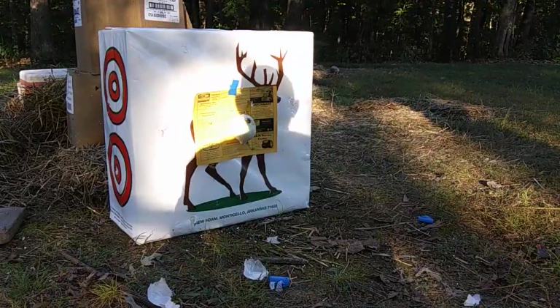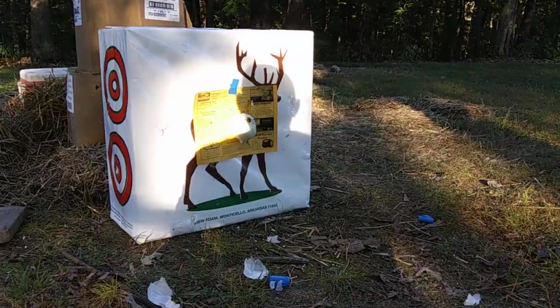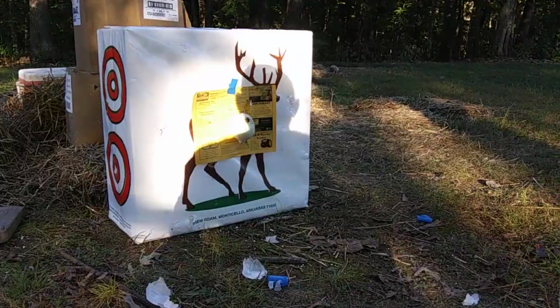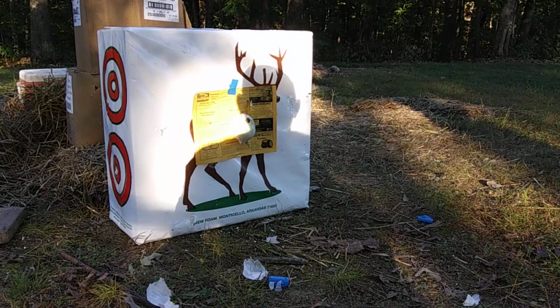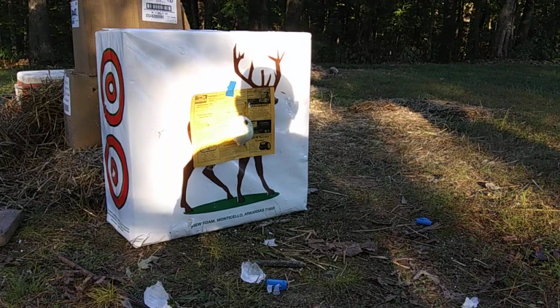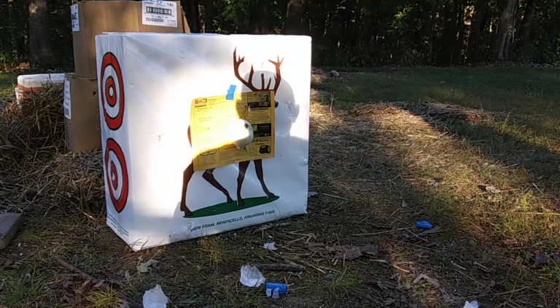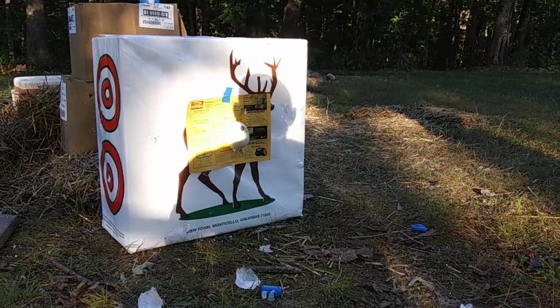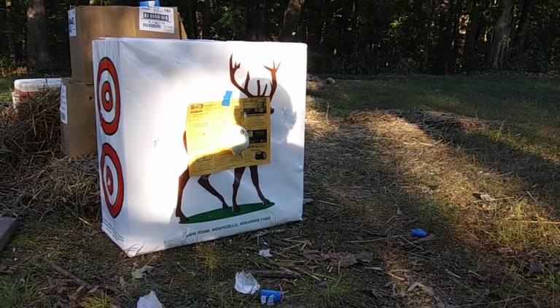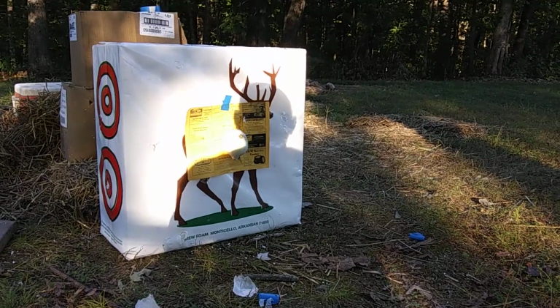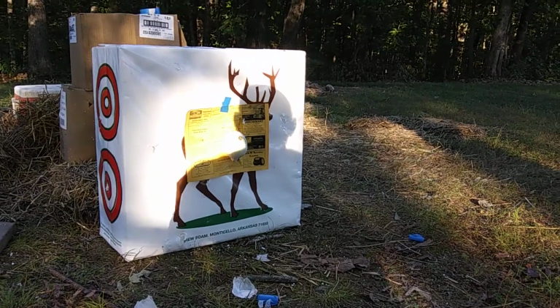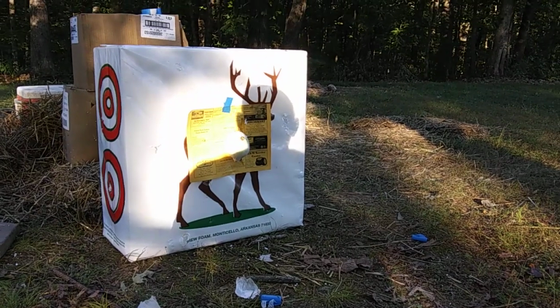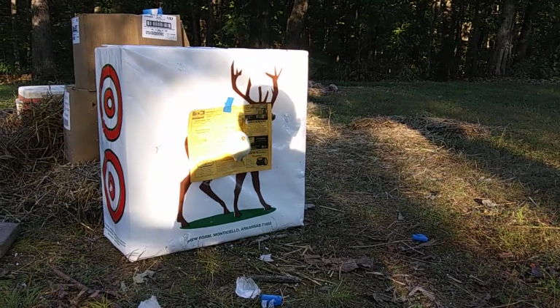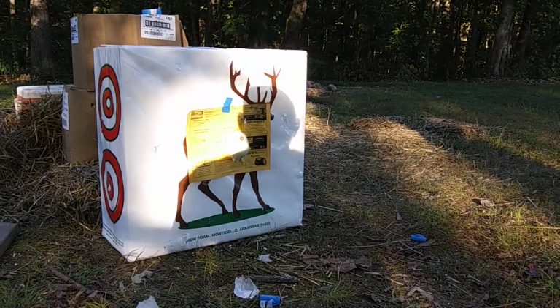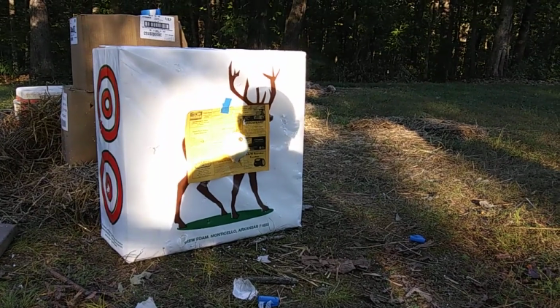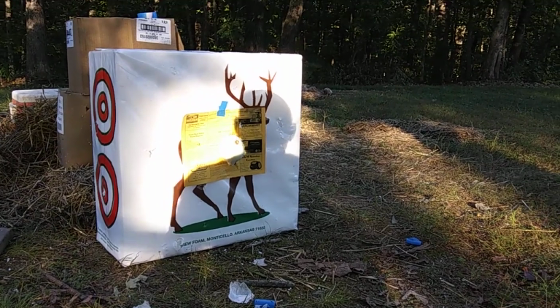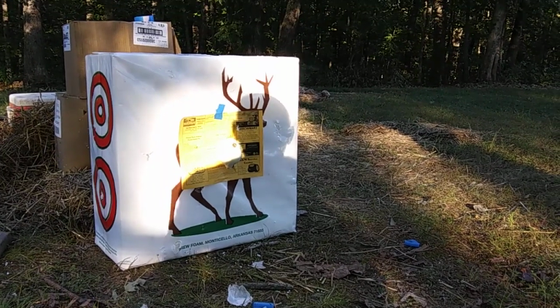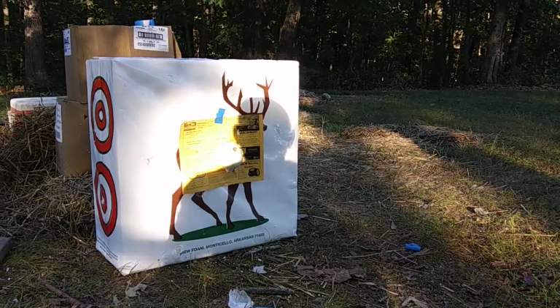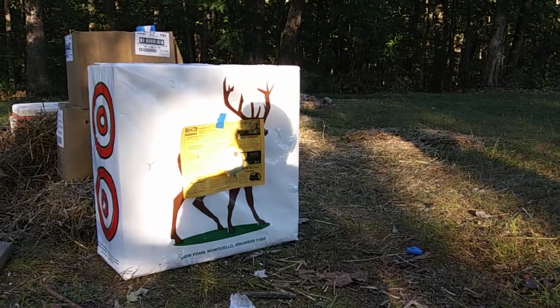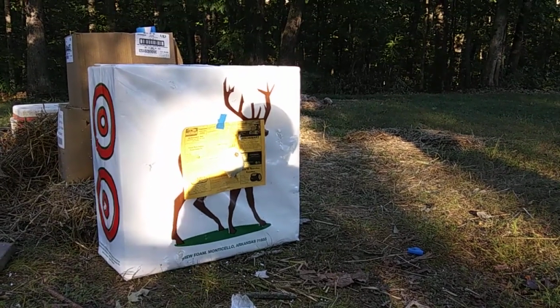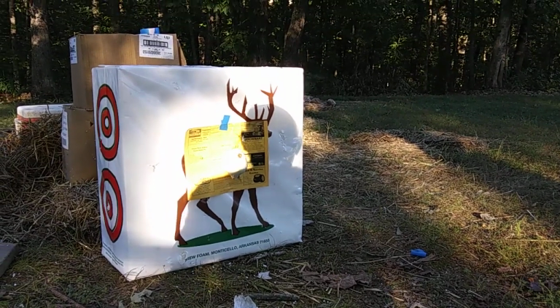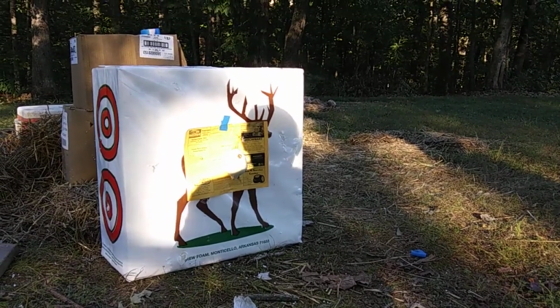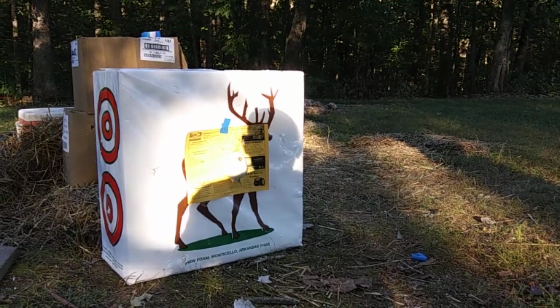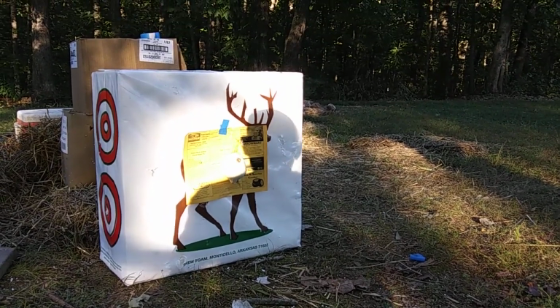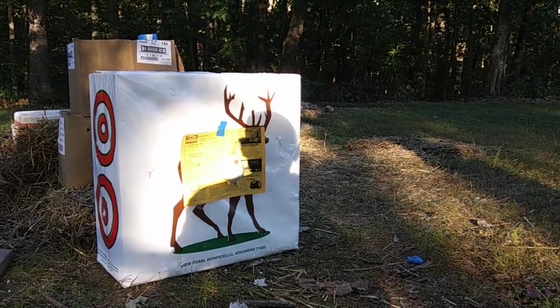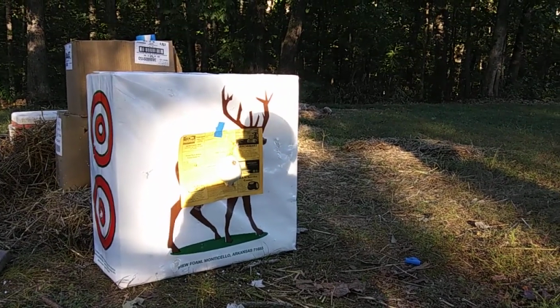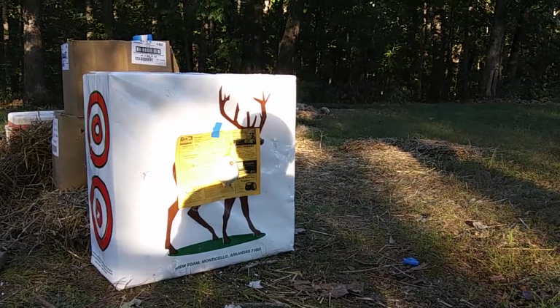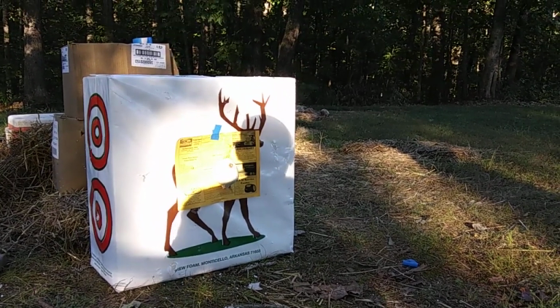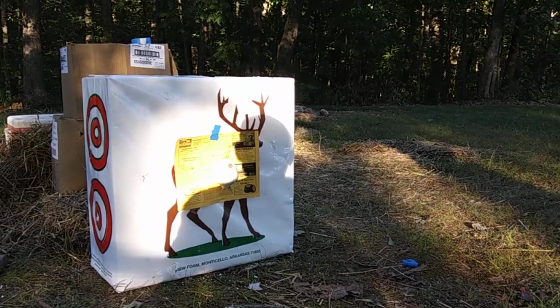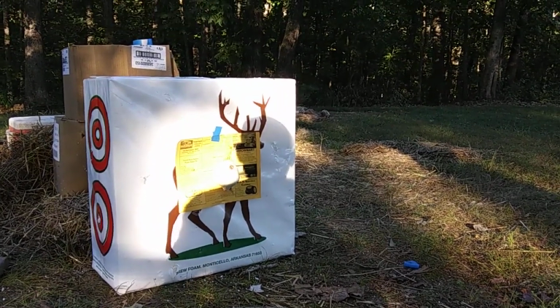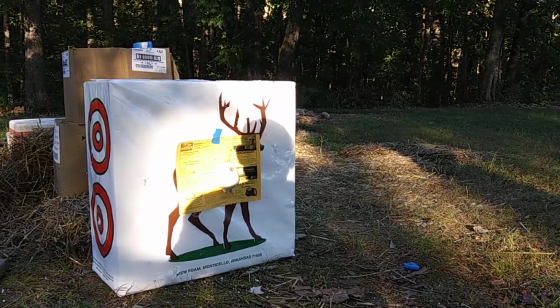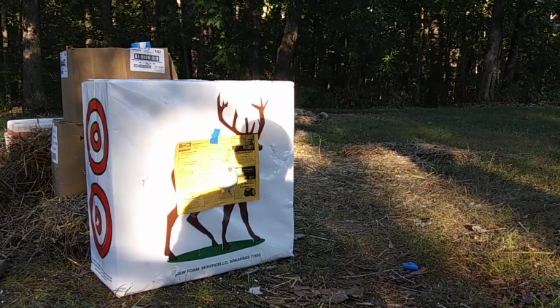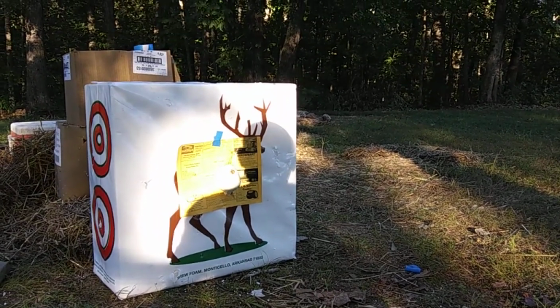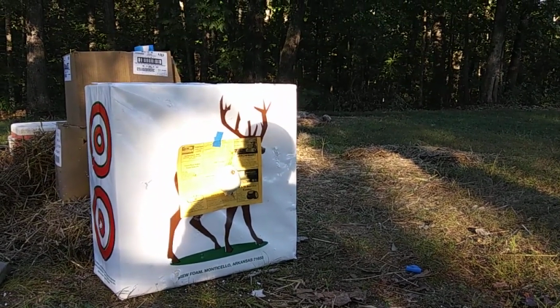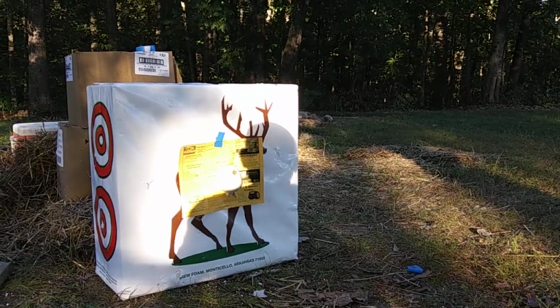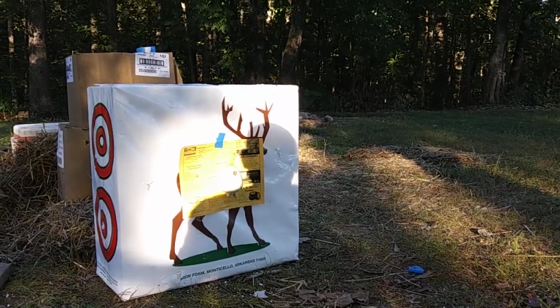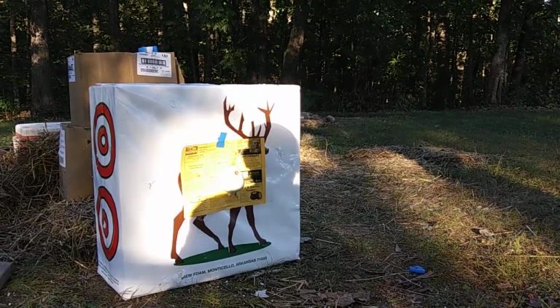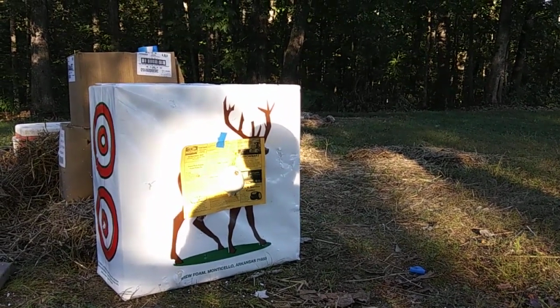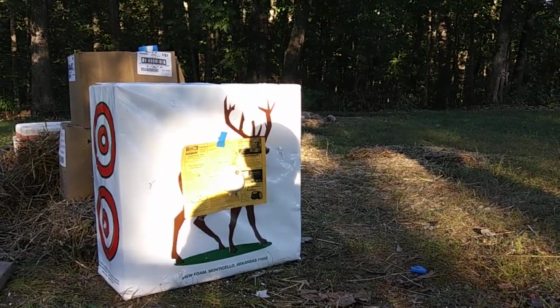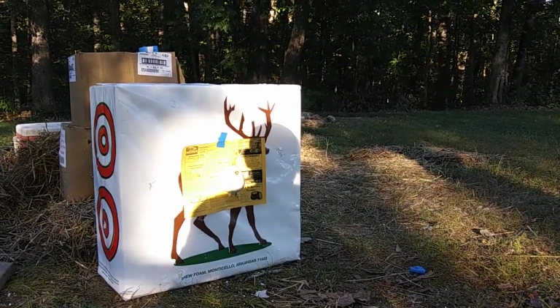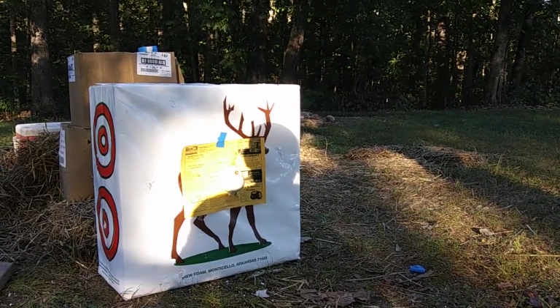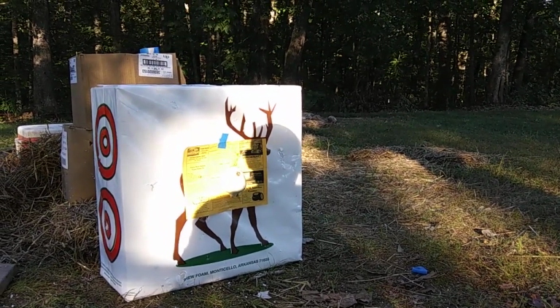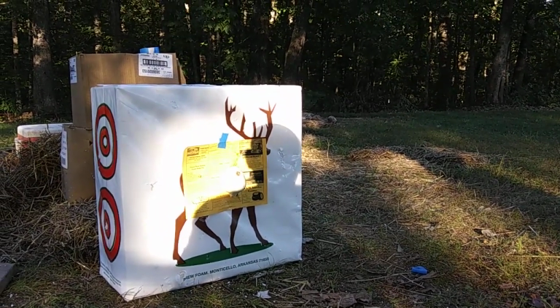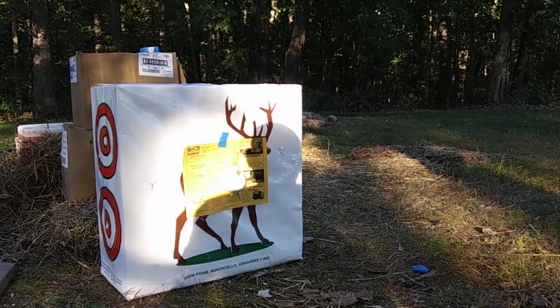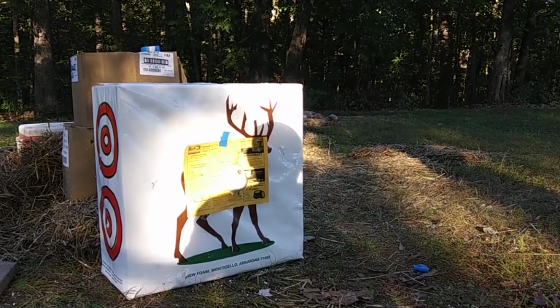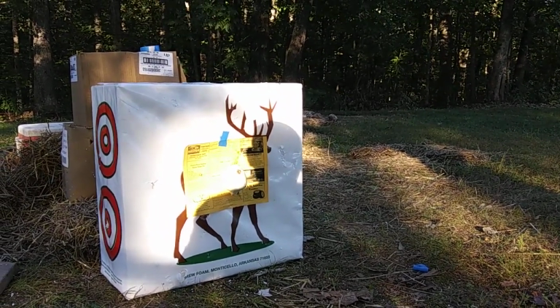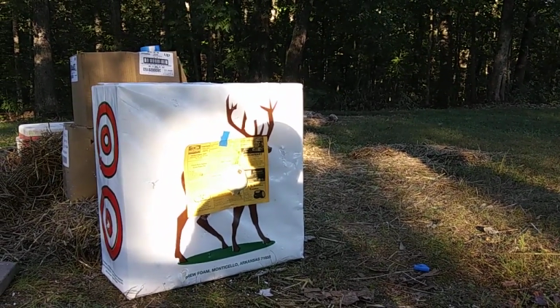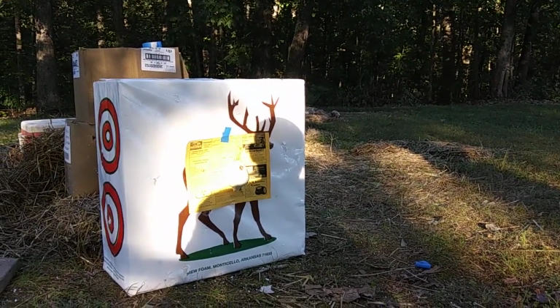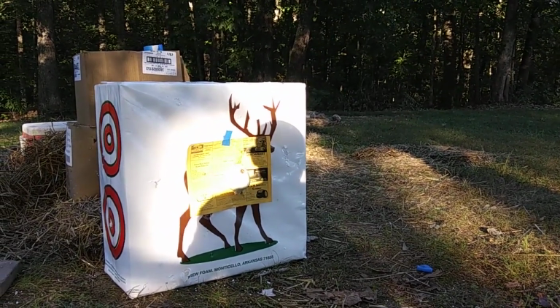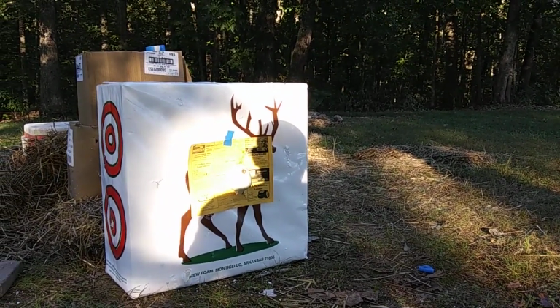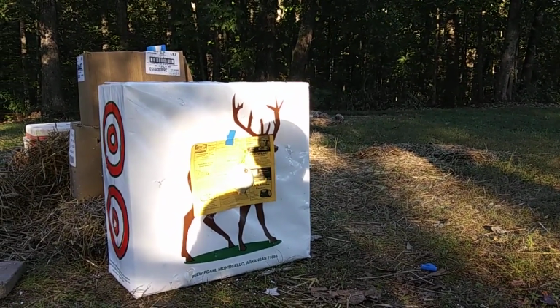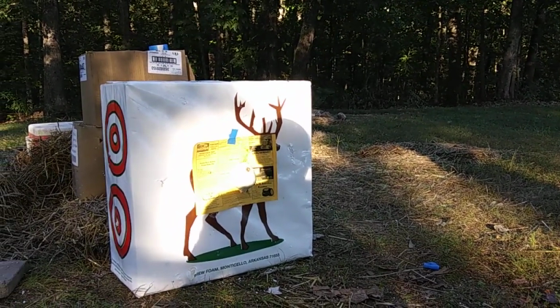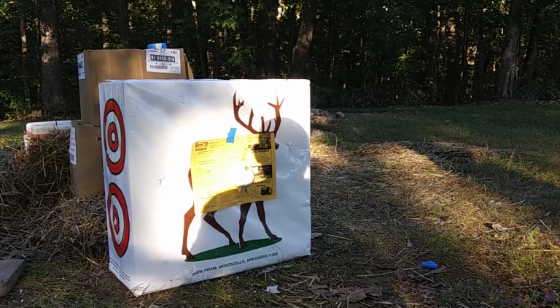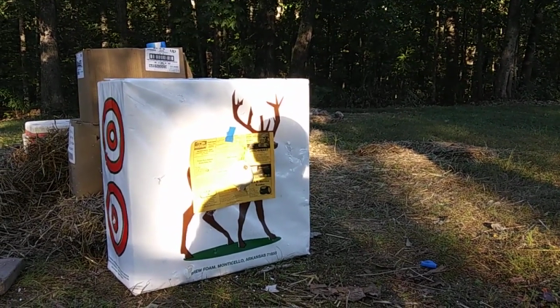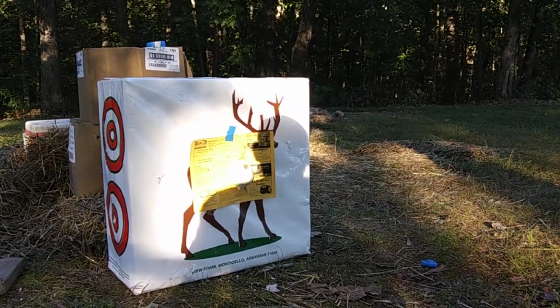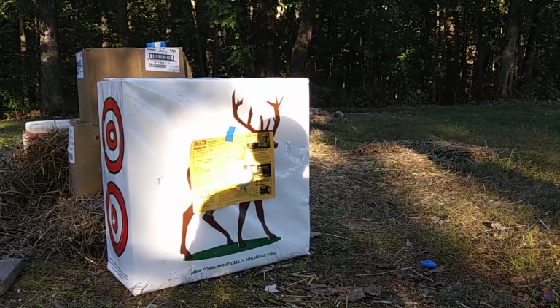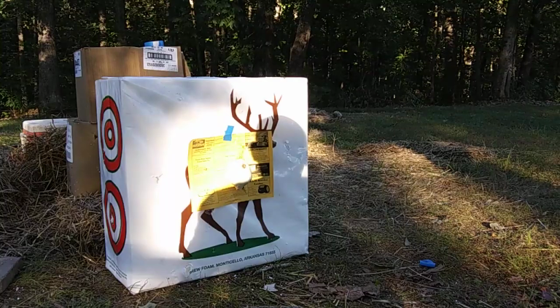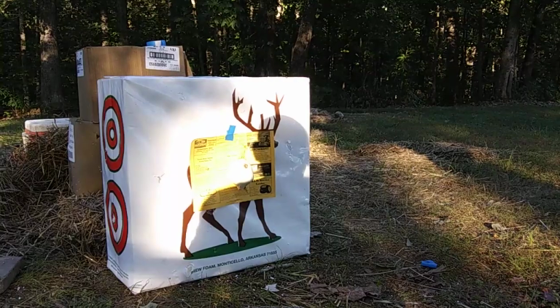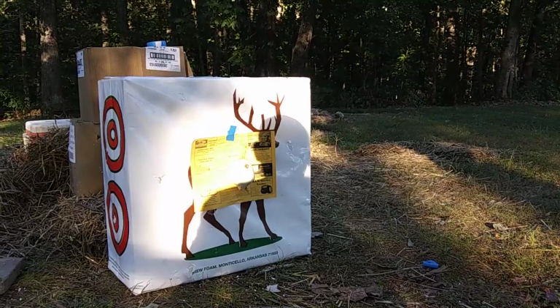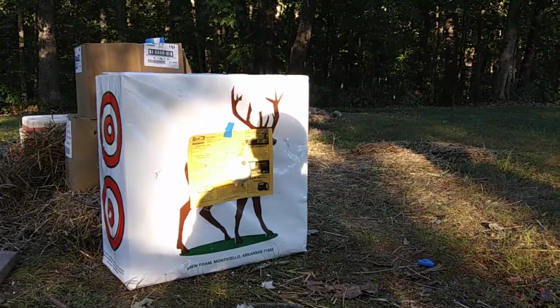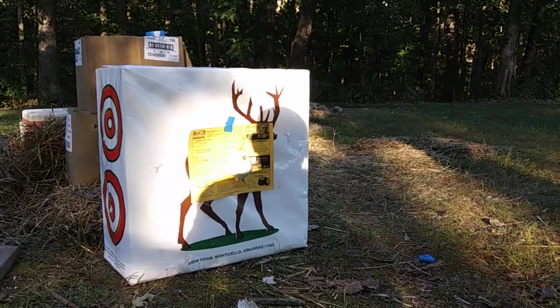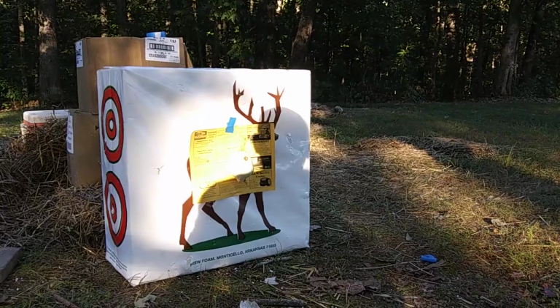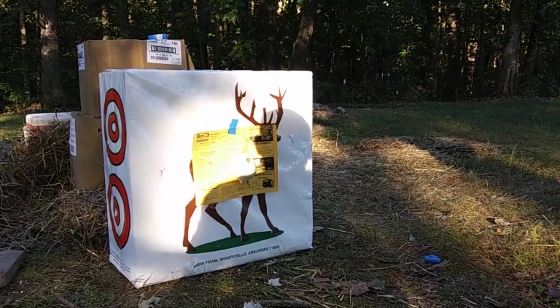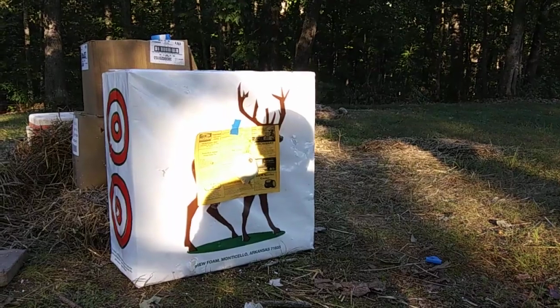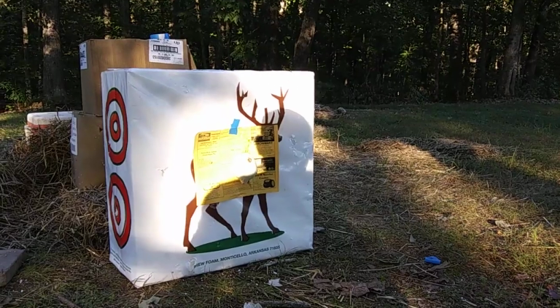Alright, I'm about to shoot and this is 118 foot-pounds of kinetic energy, so you've got a lot of power coming out of this.